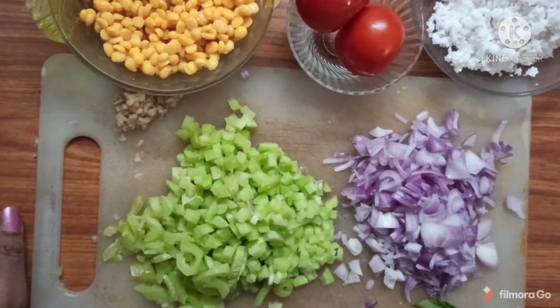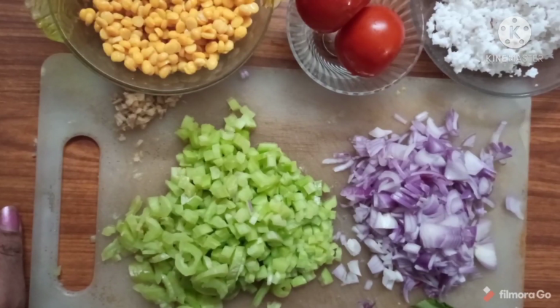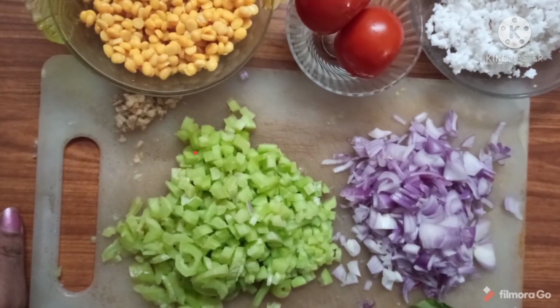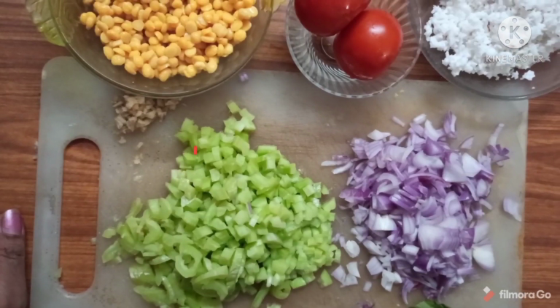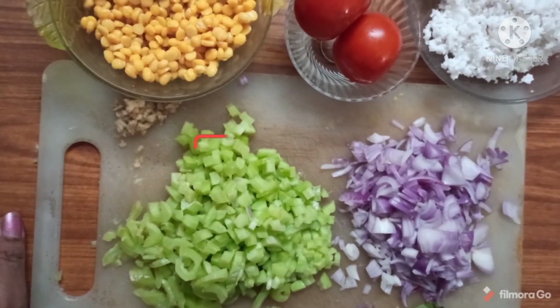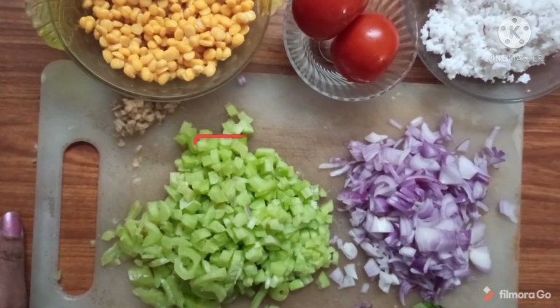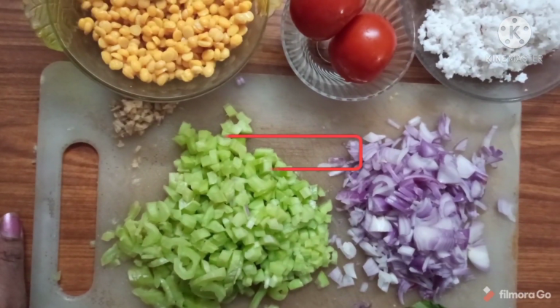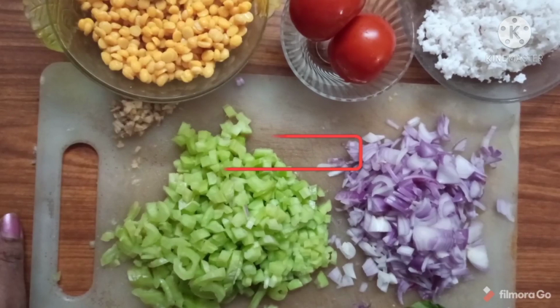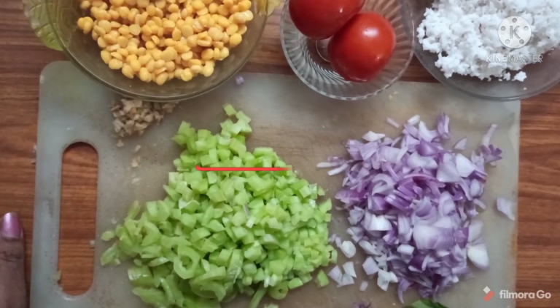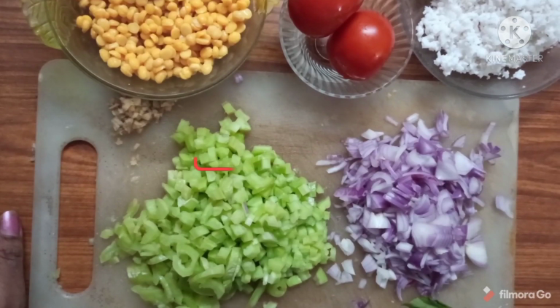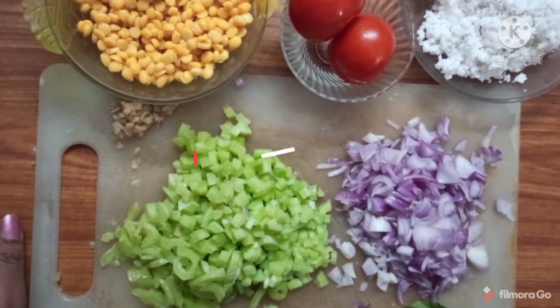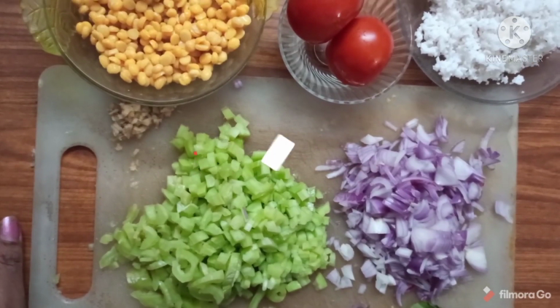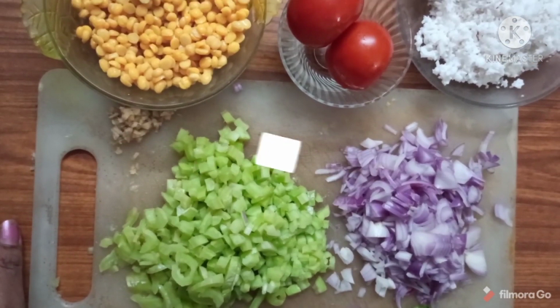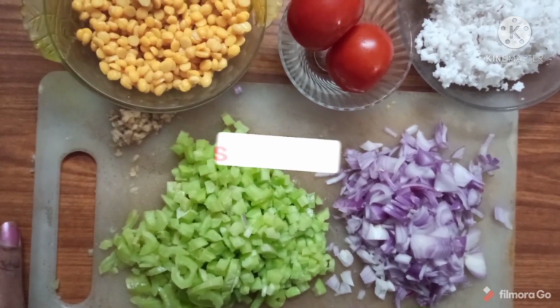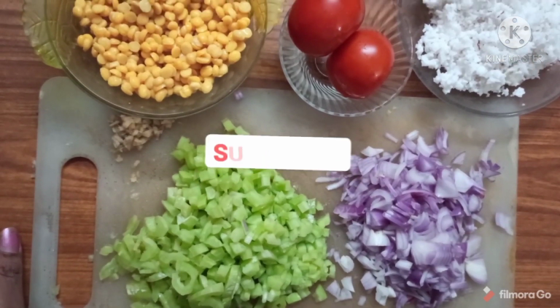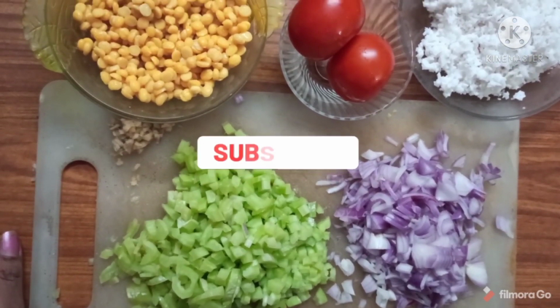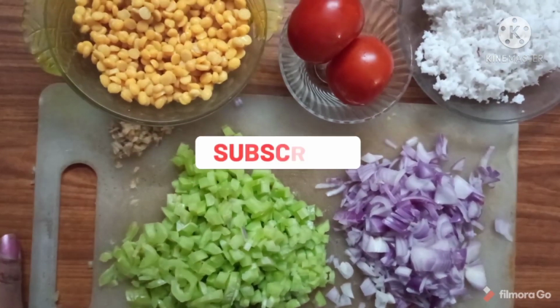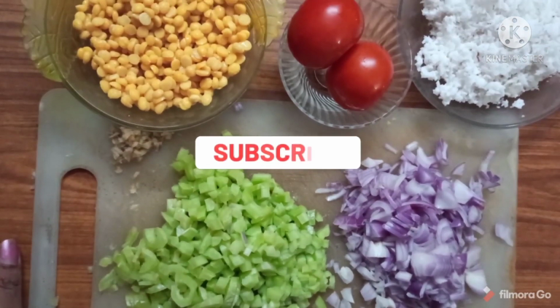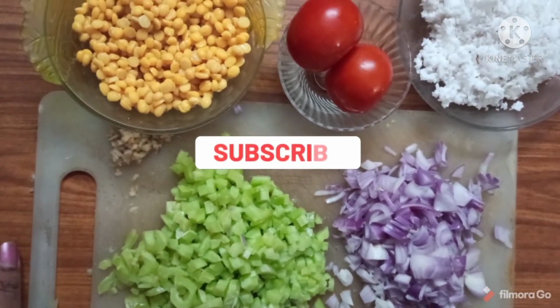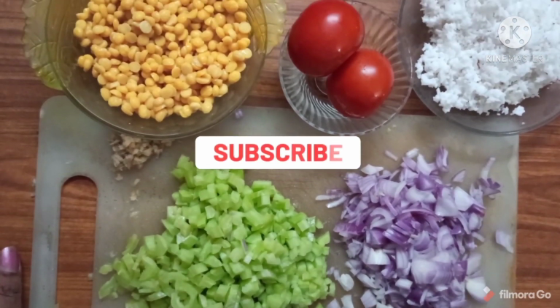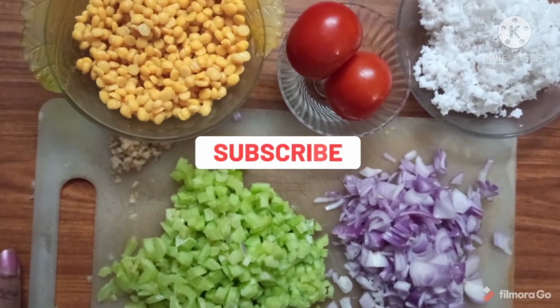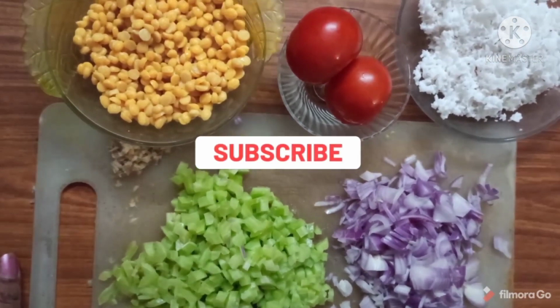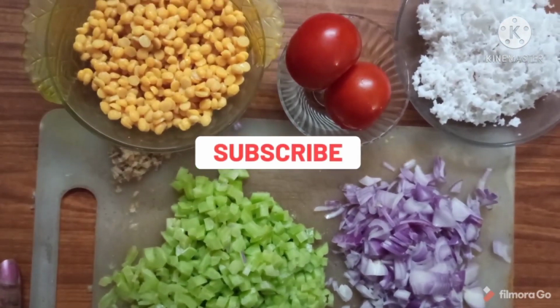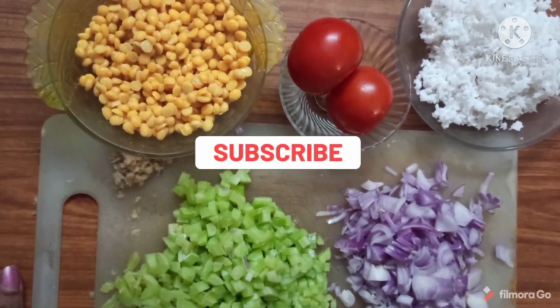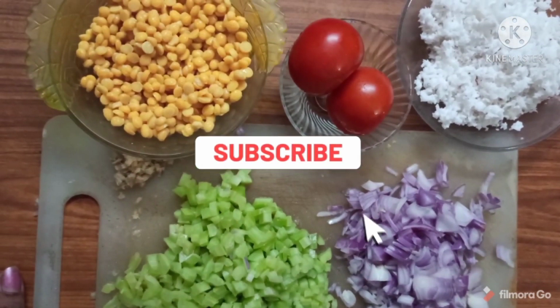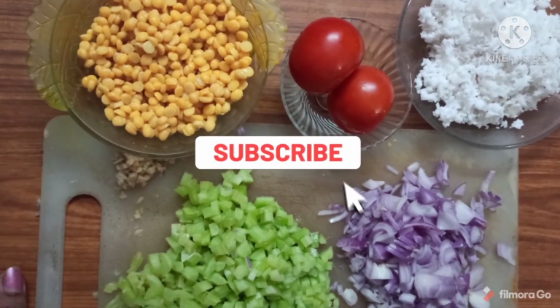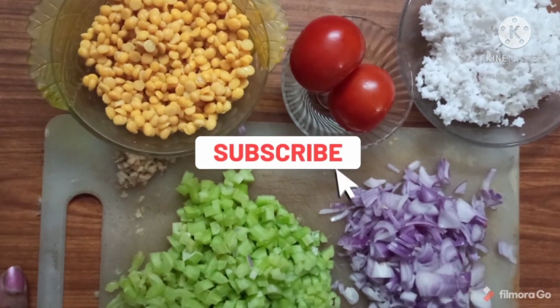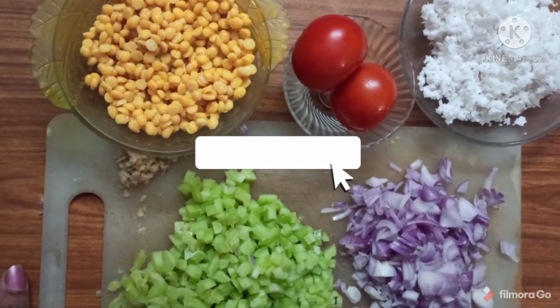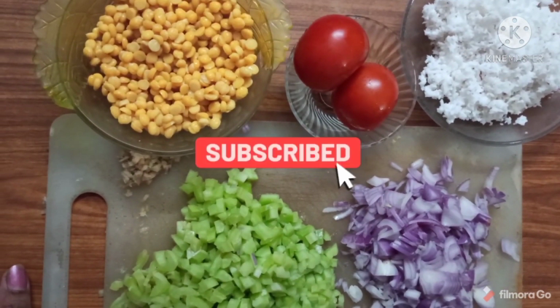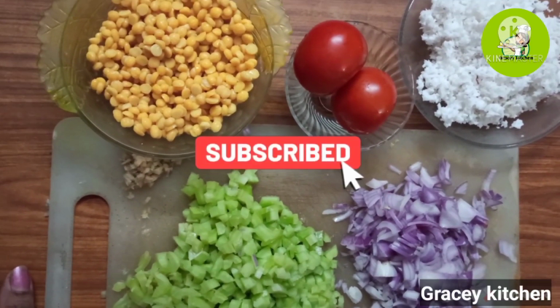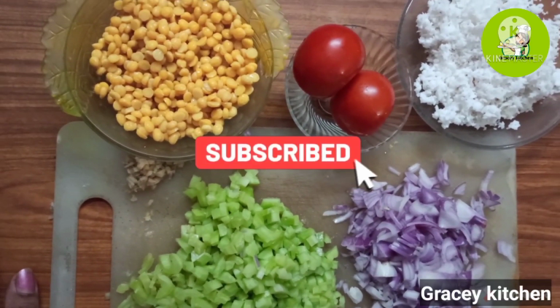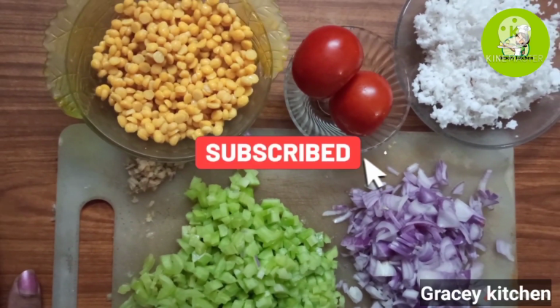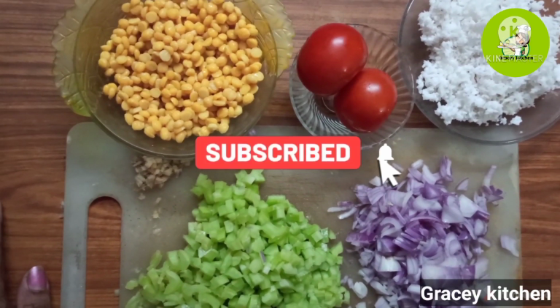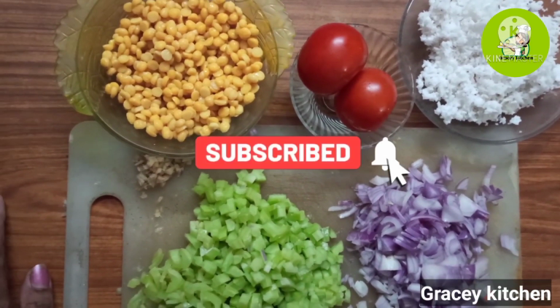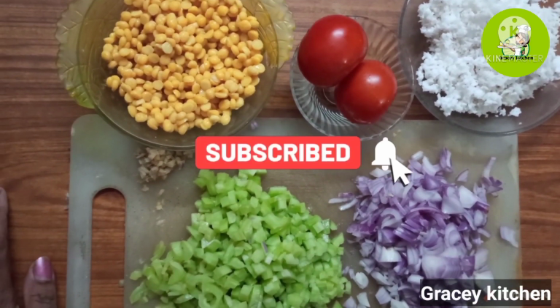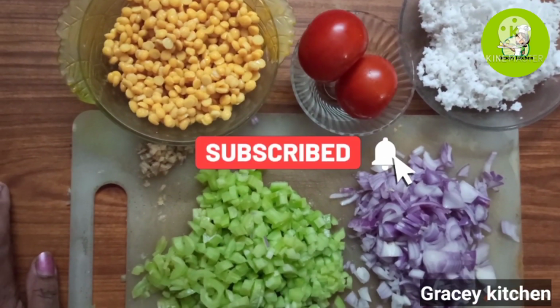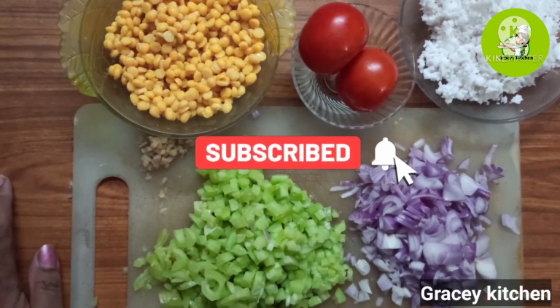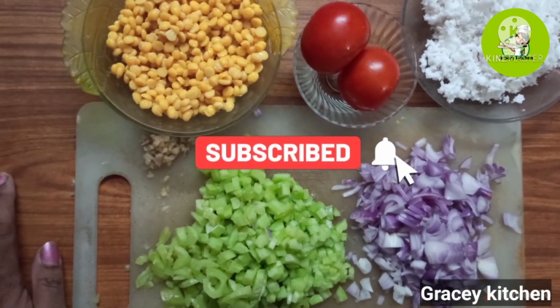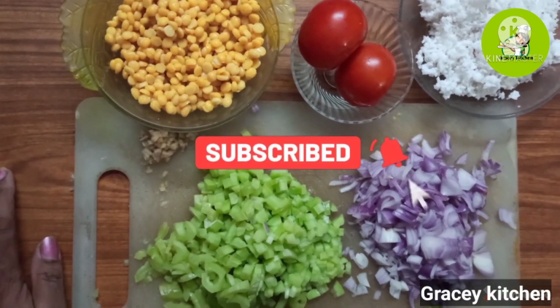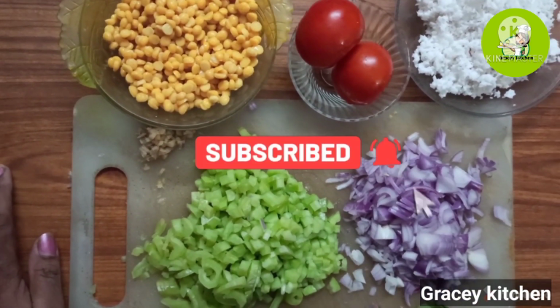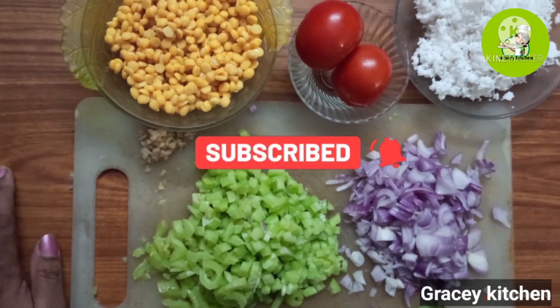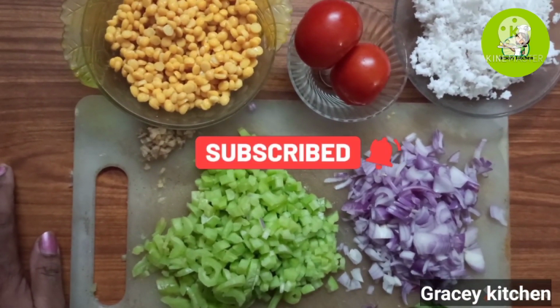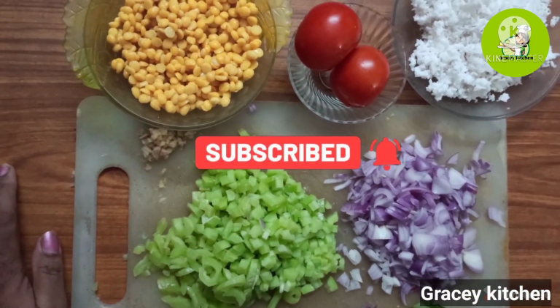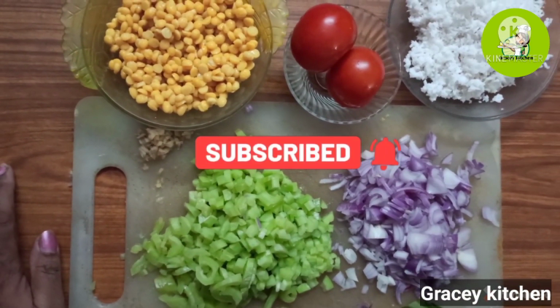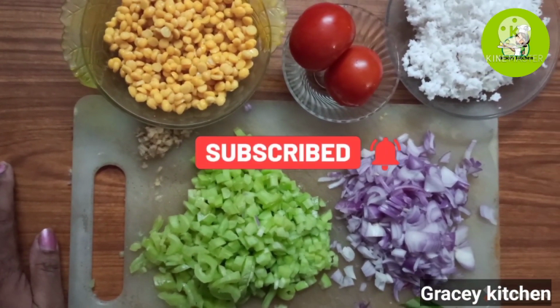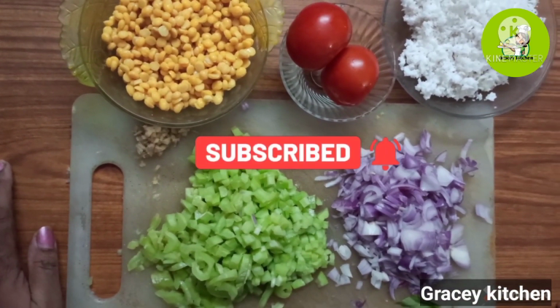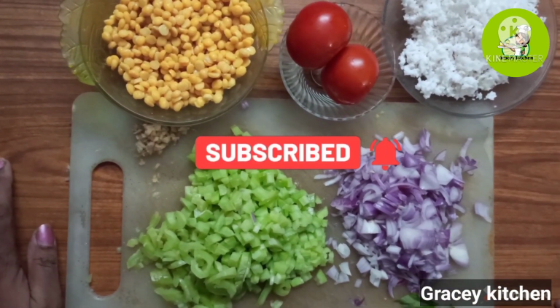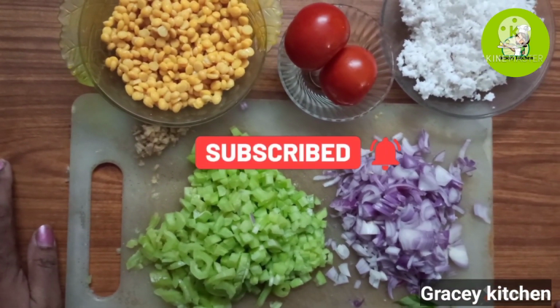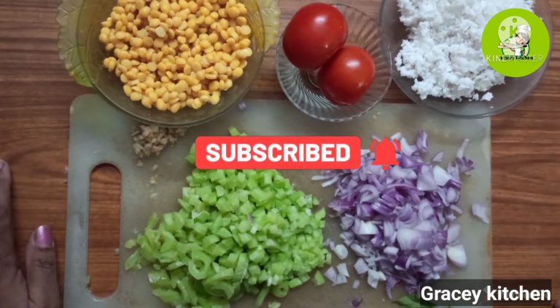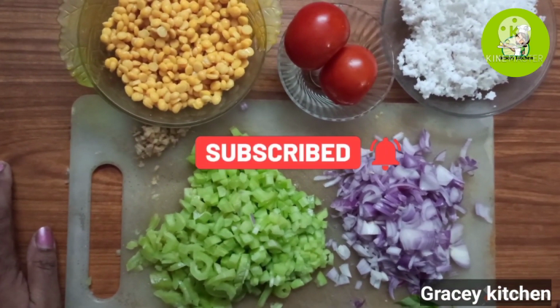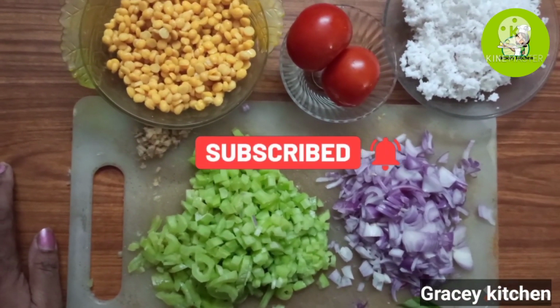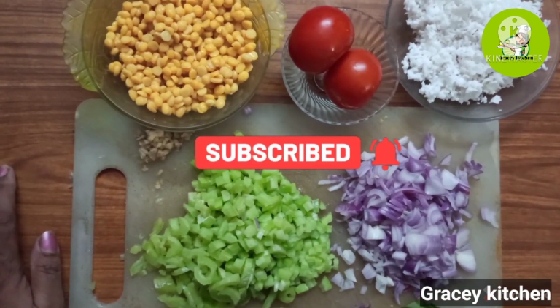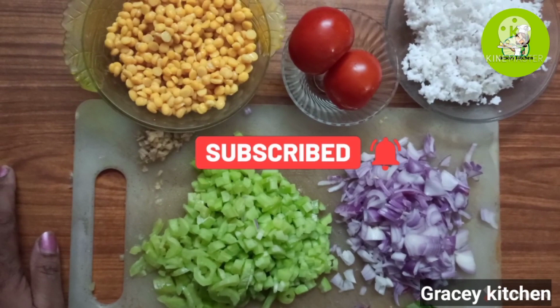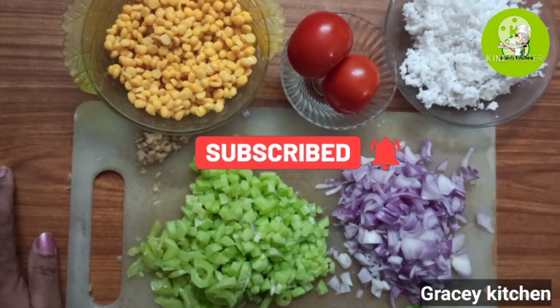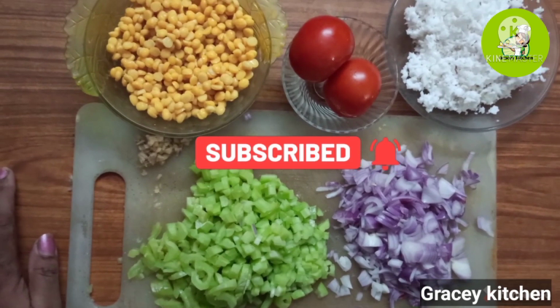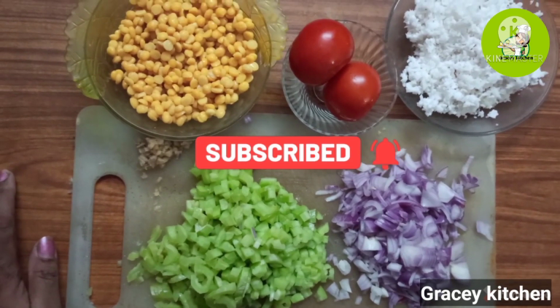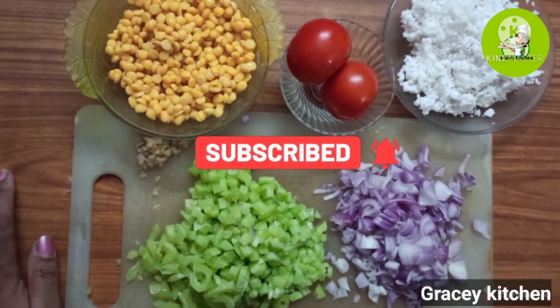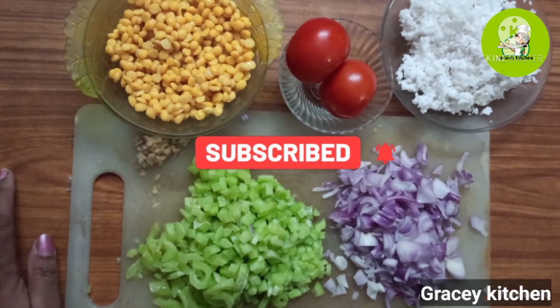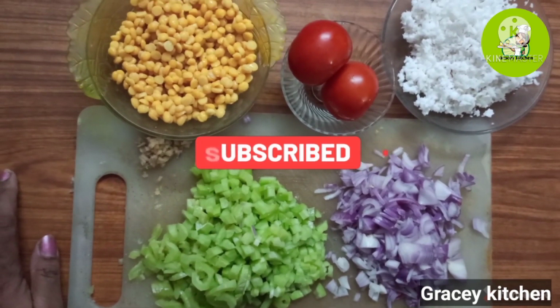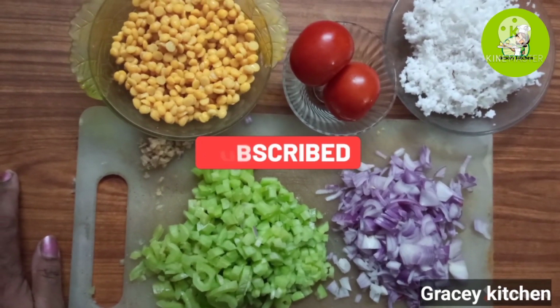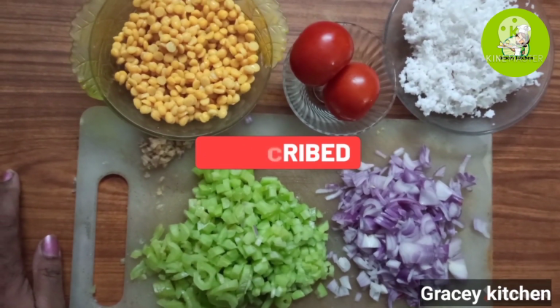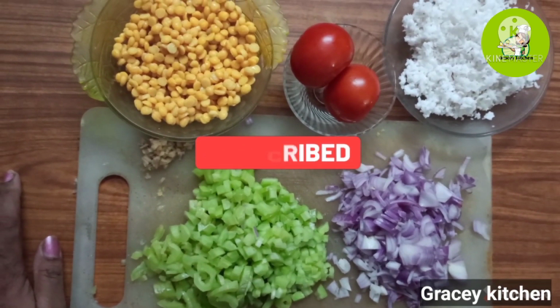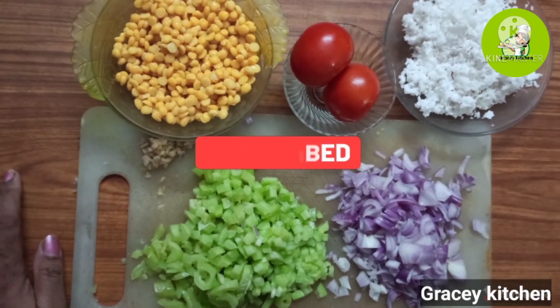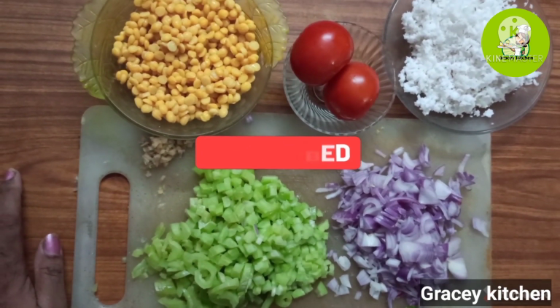Hi friends, welcome to Gracie Kitchen. How are you? Now to break the tanga.